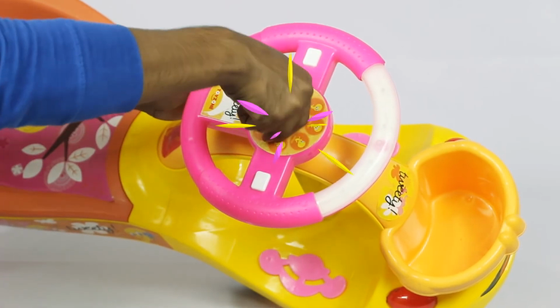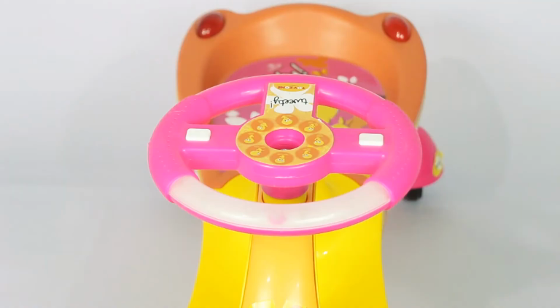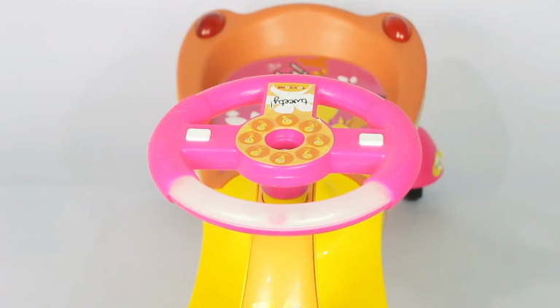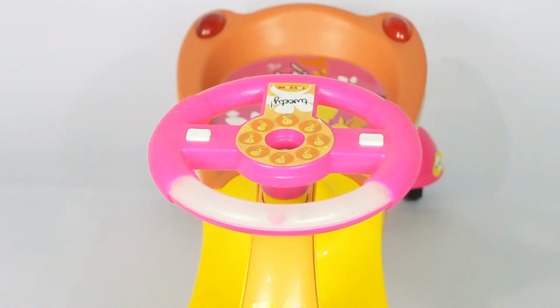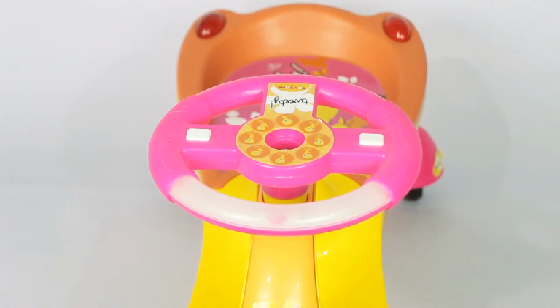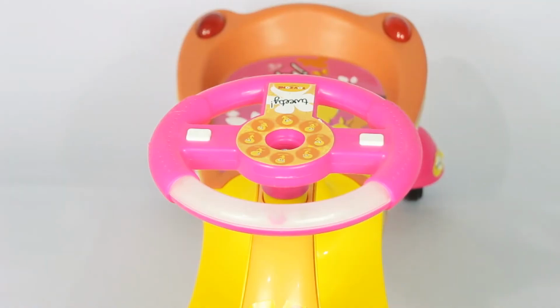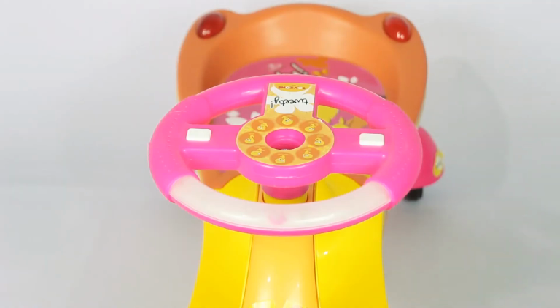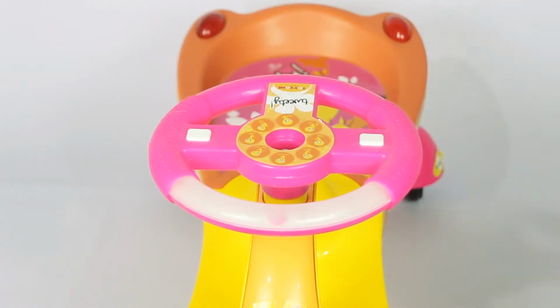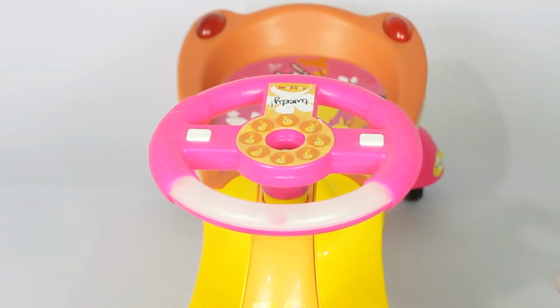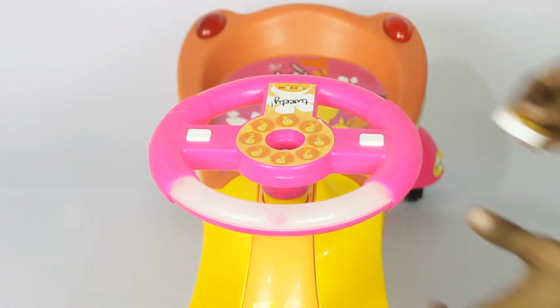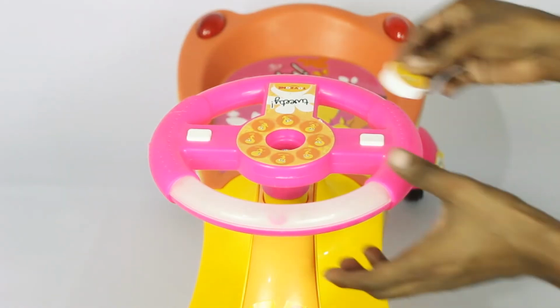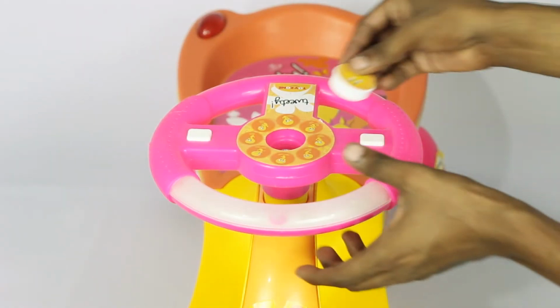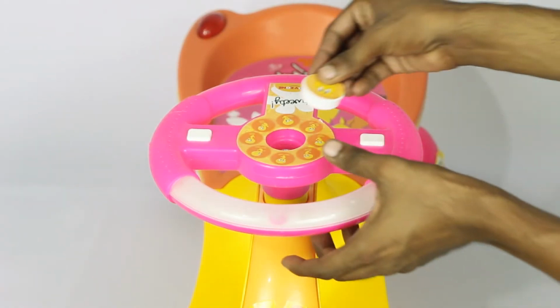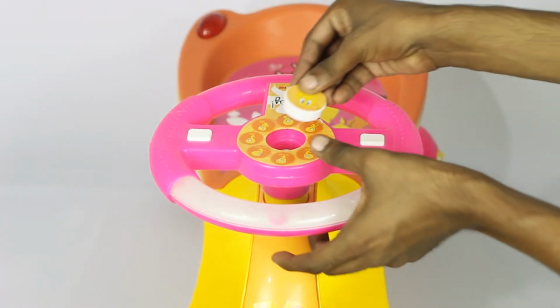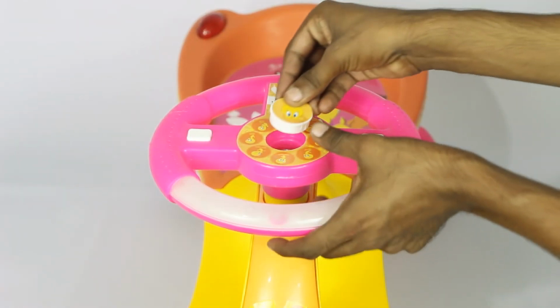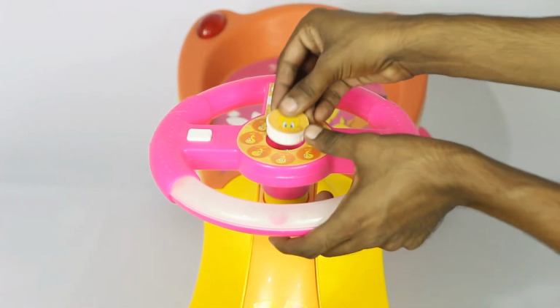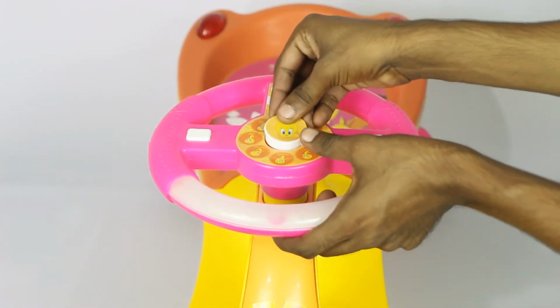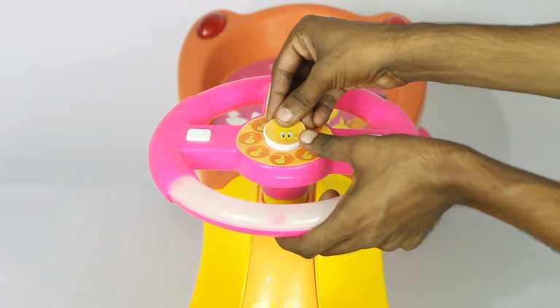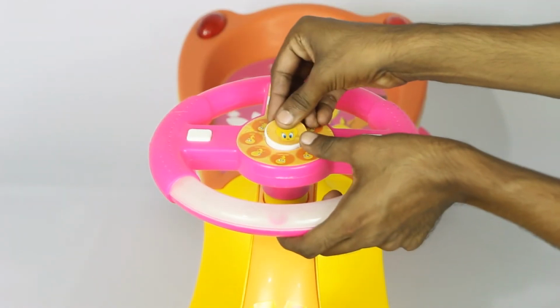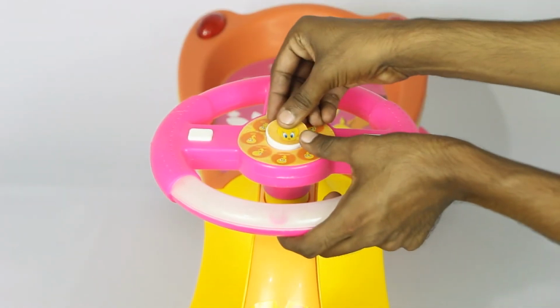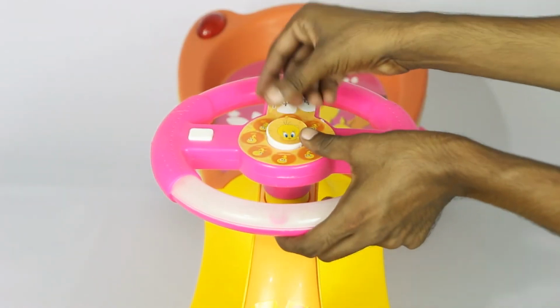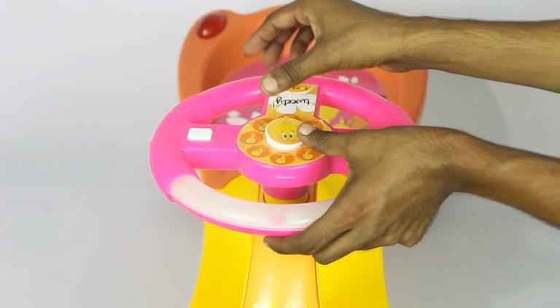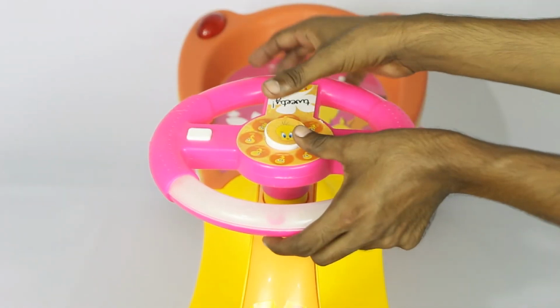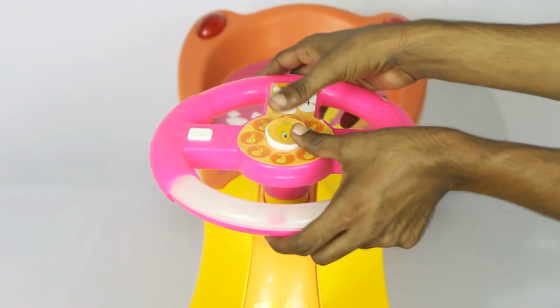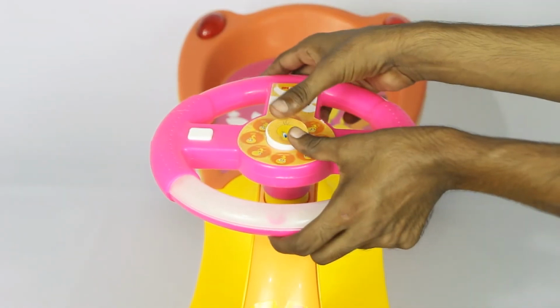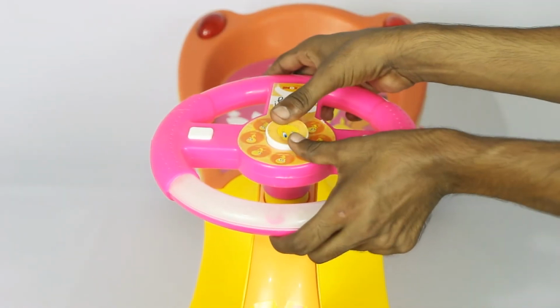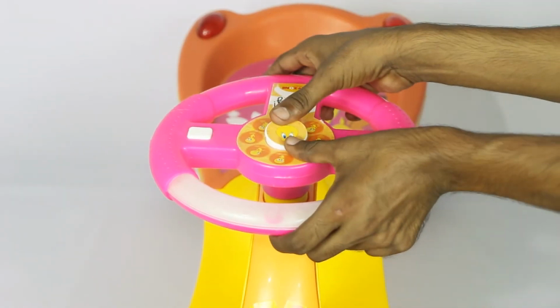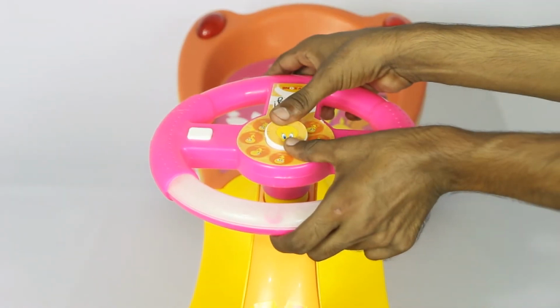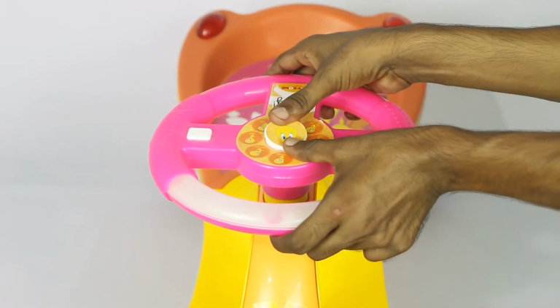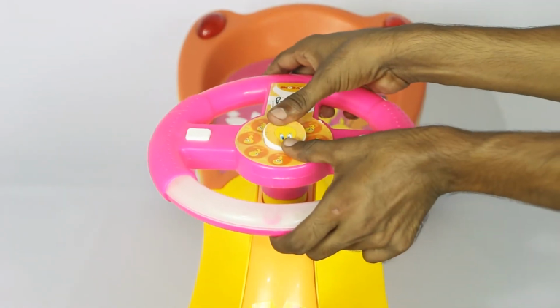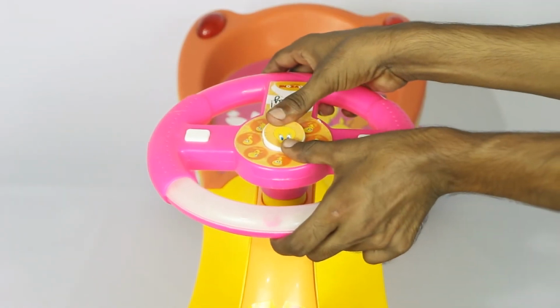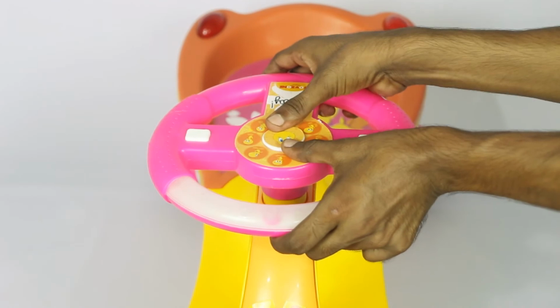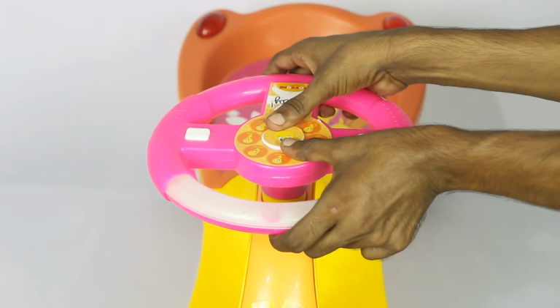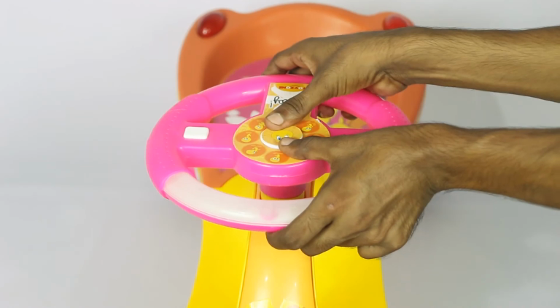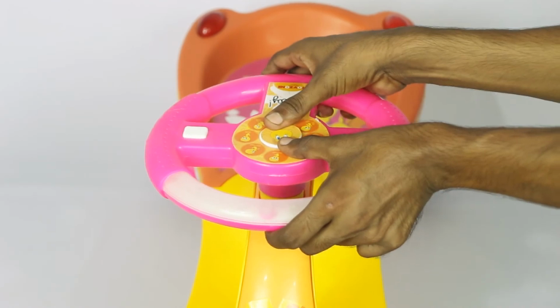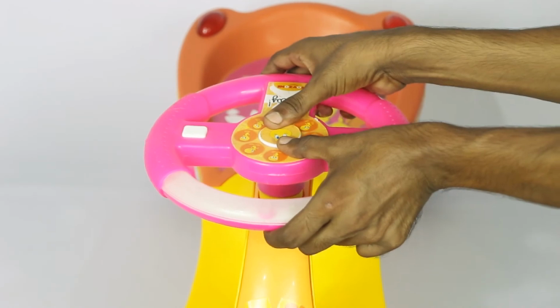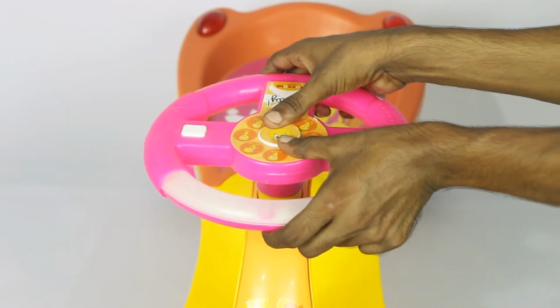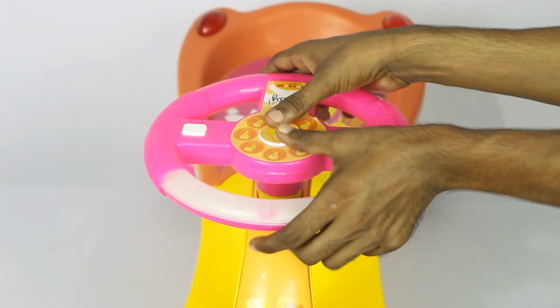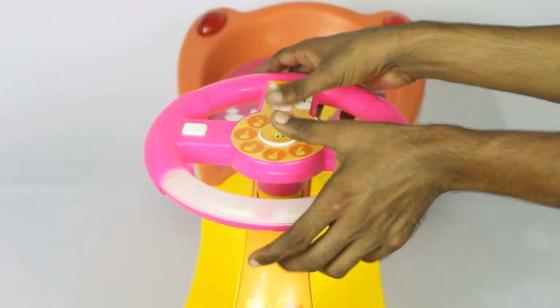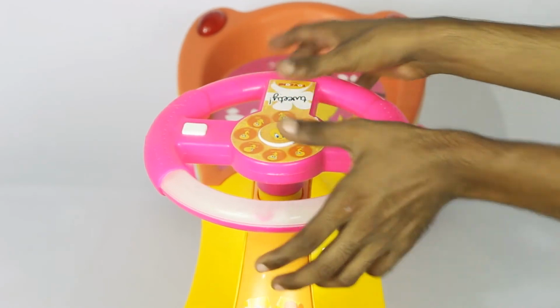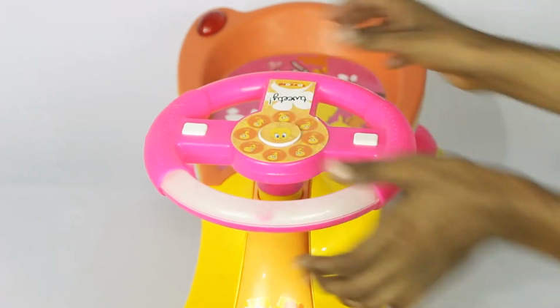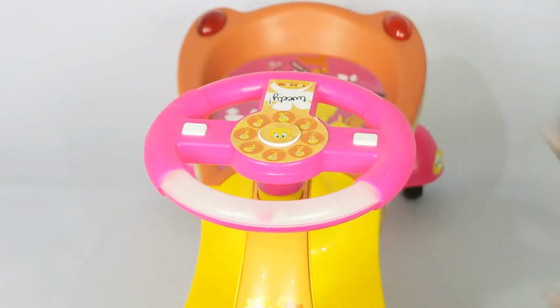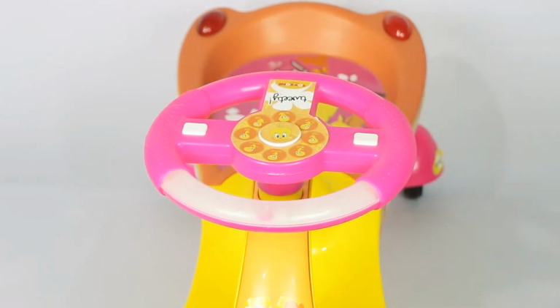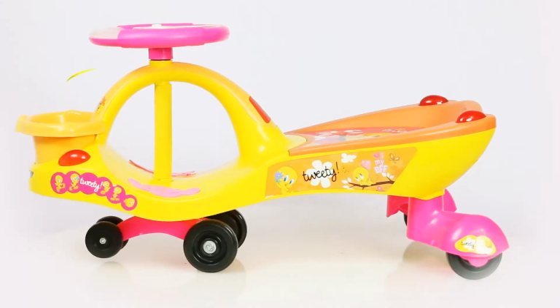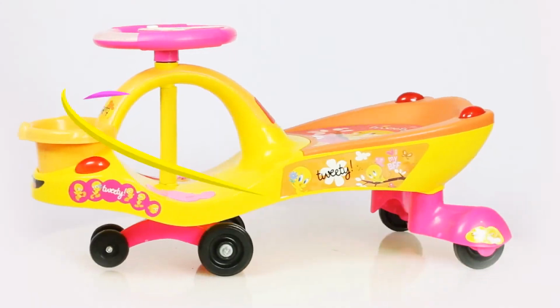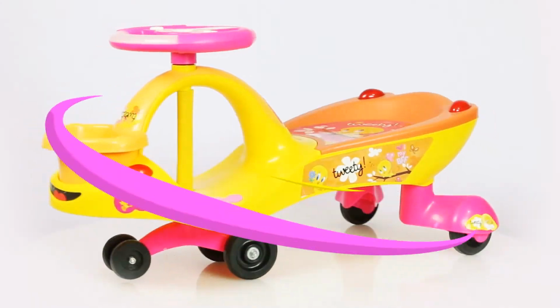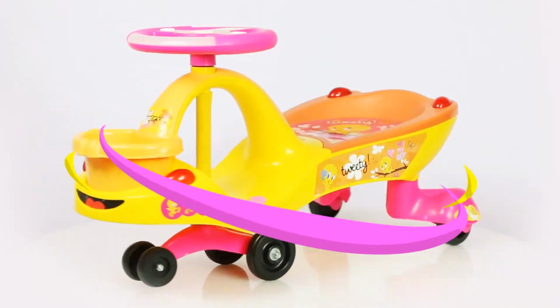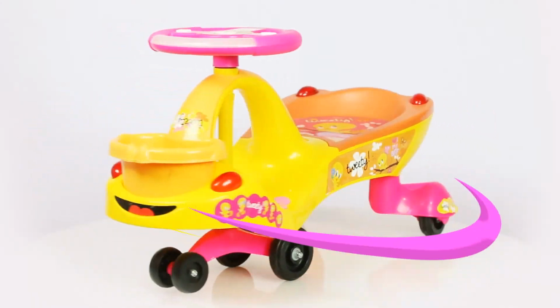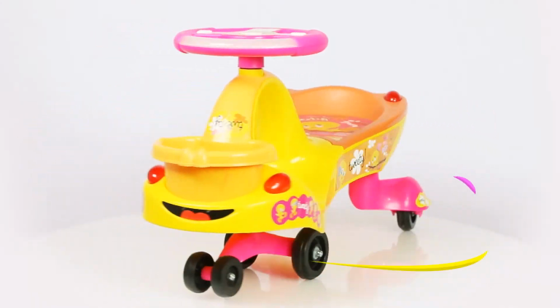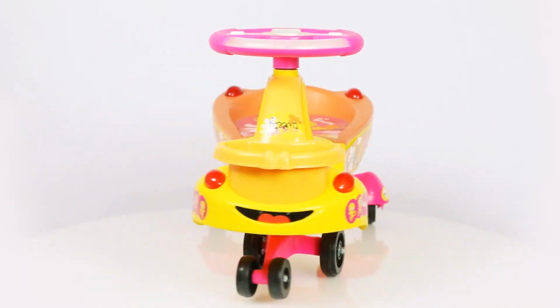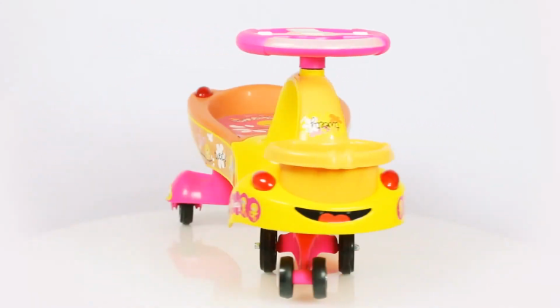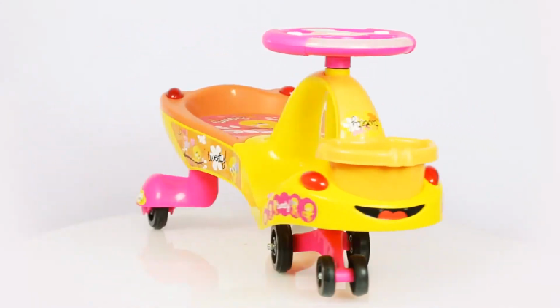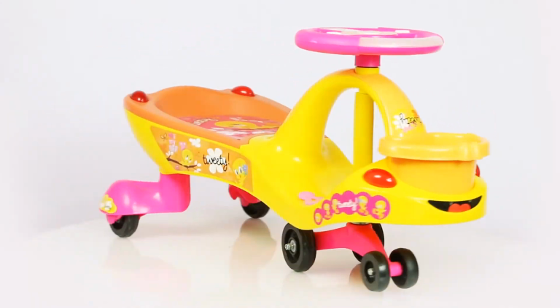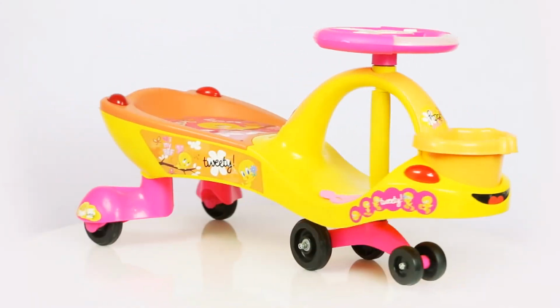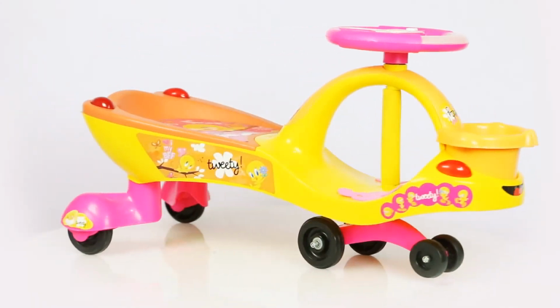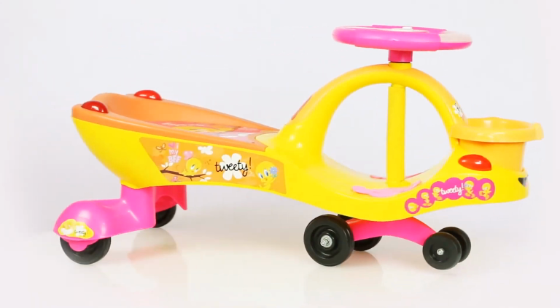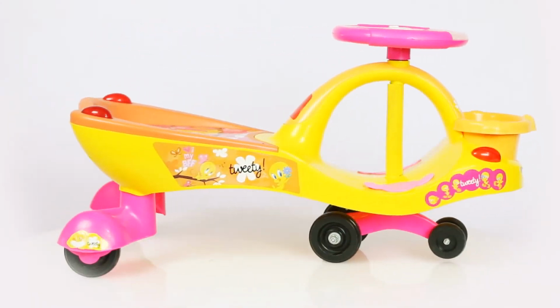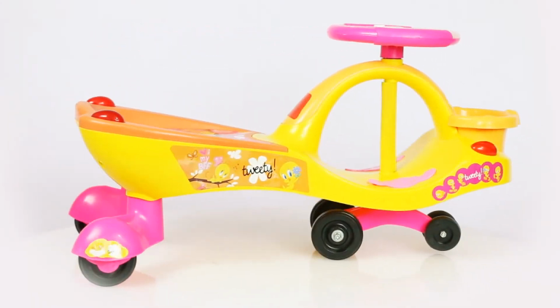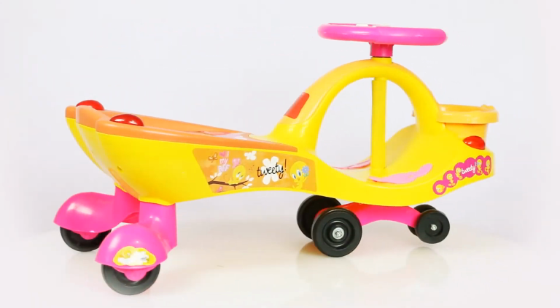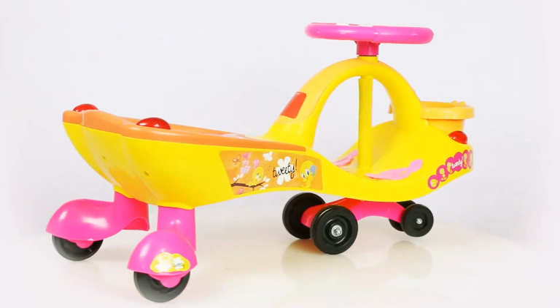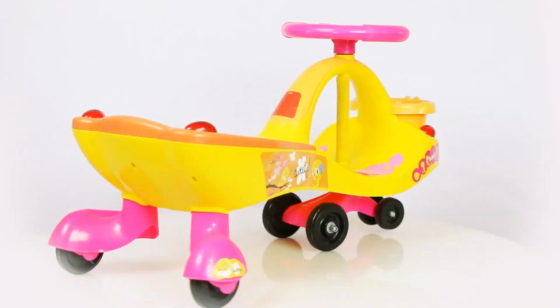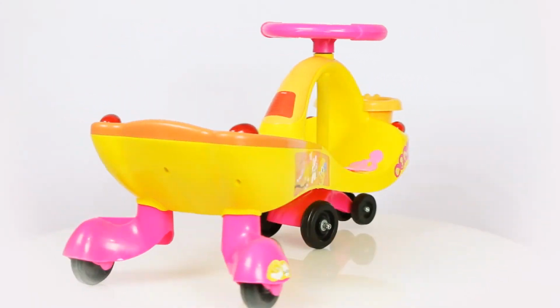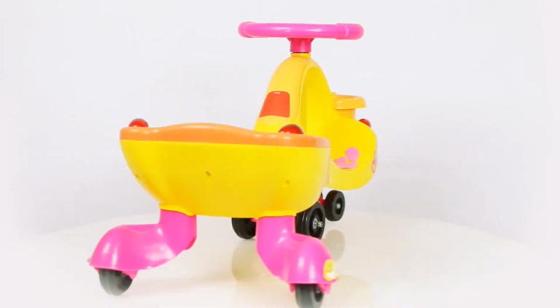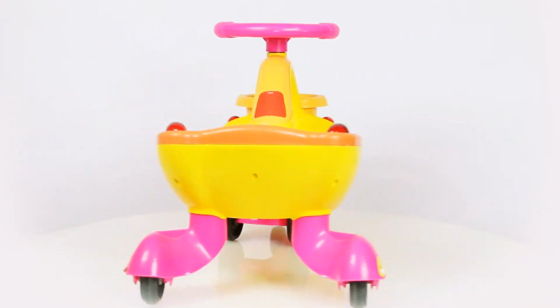And now for the finishing touch: insert the steering cap. Your magic car is ready.